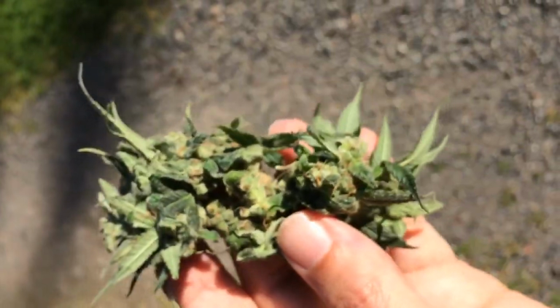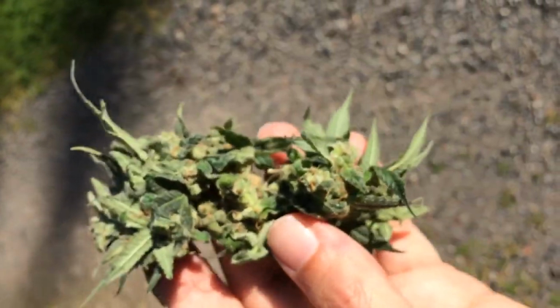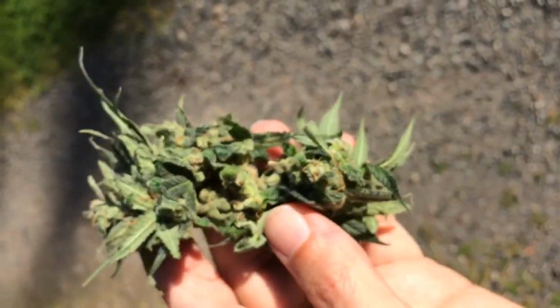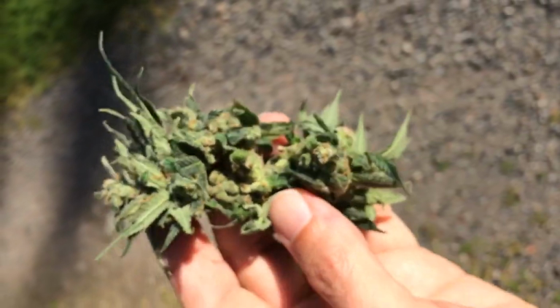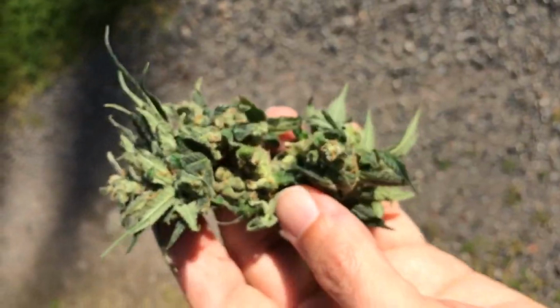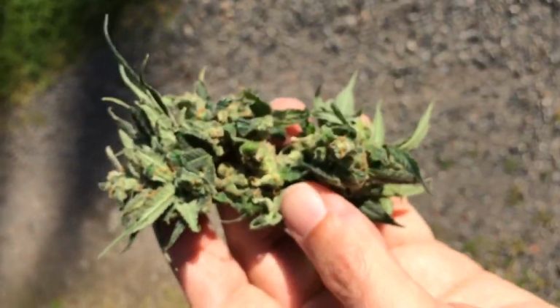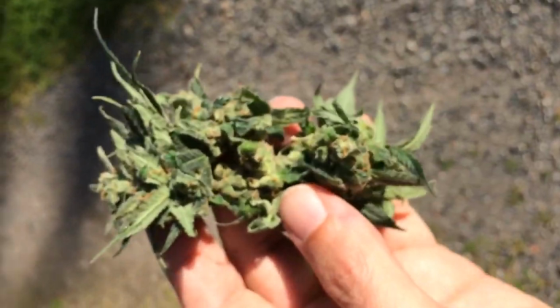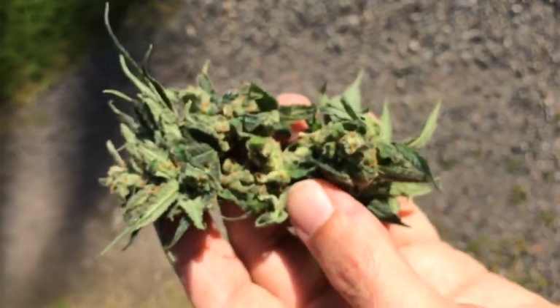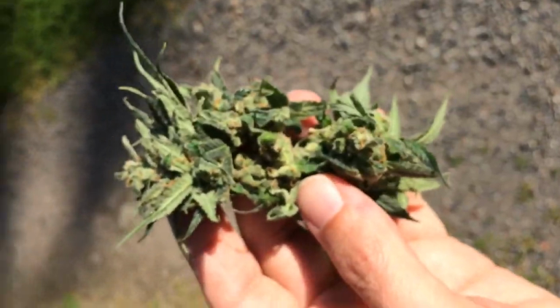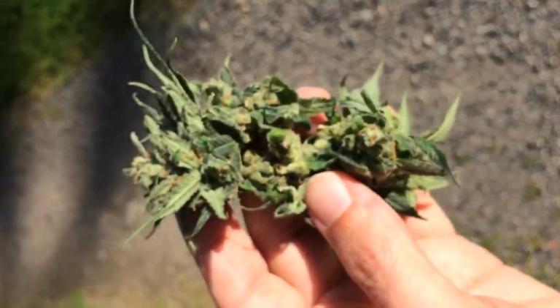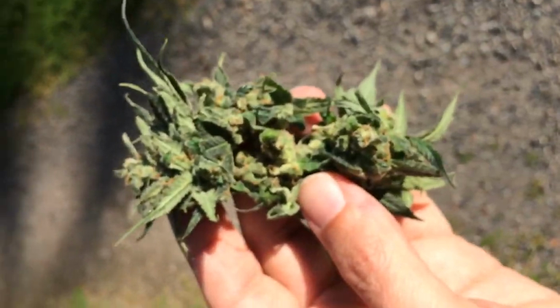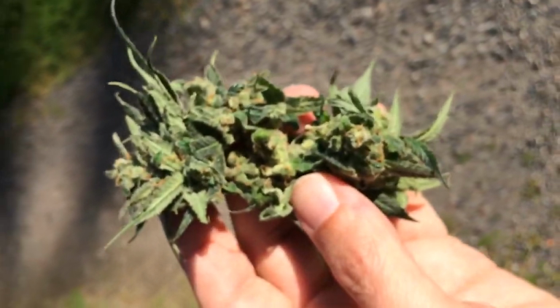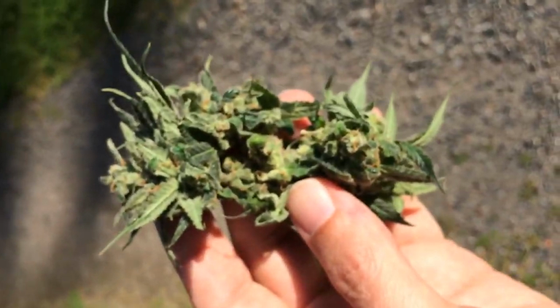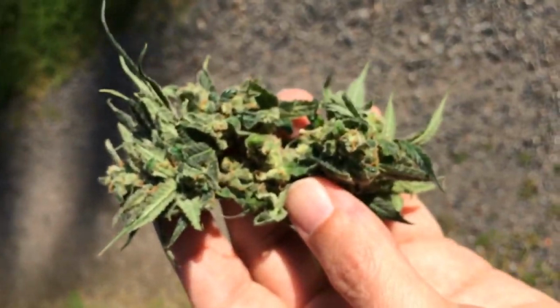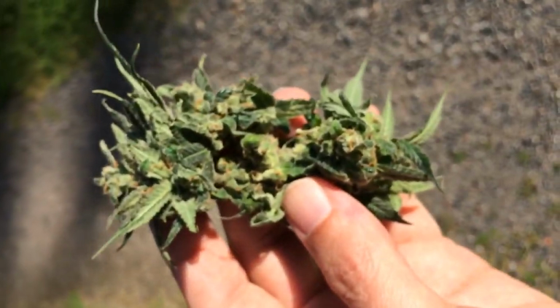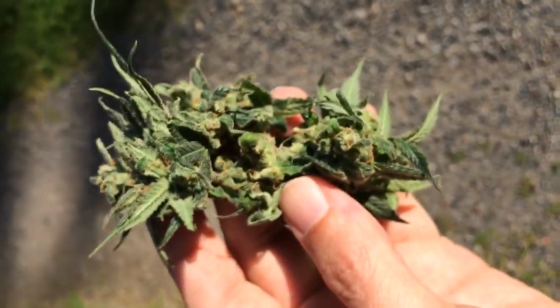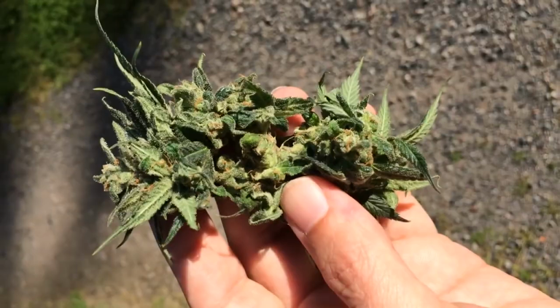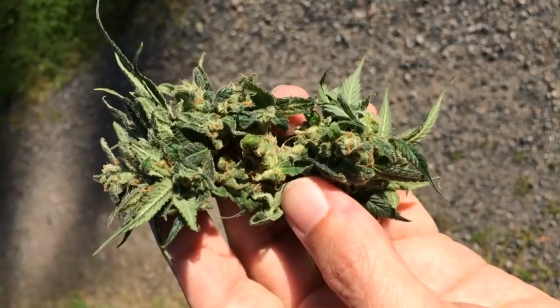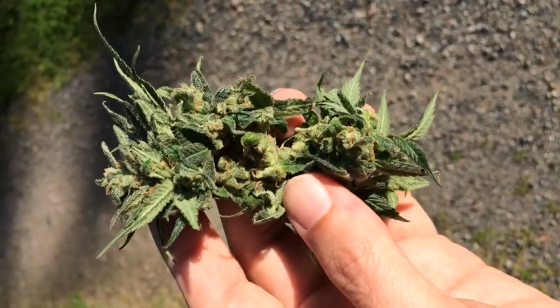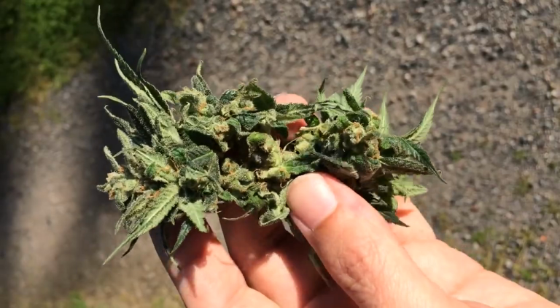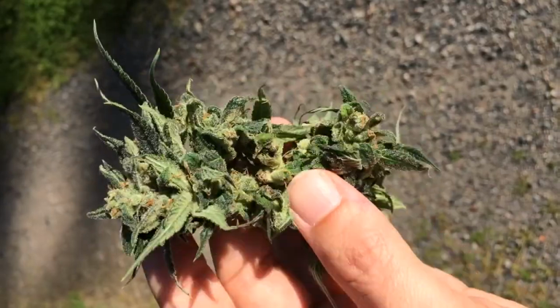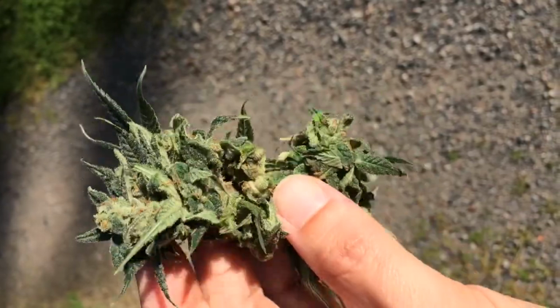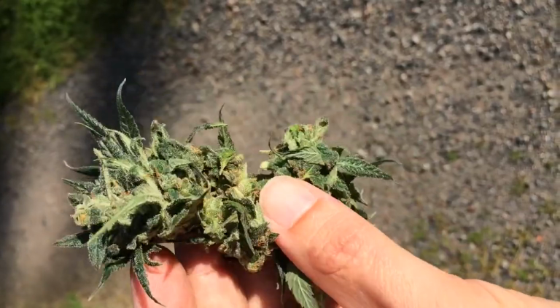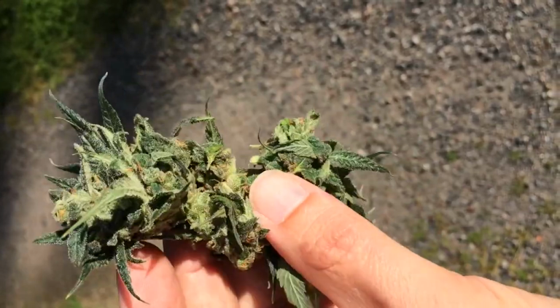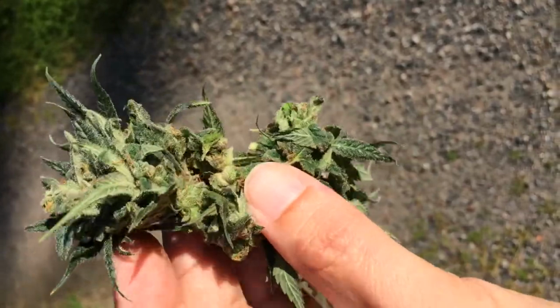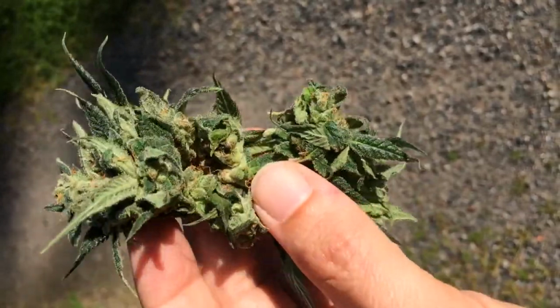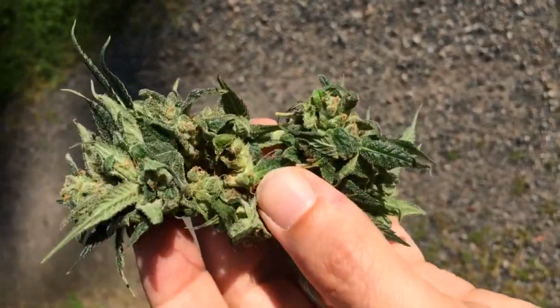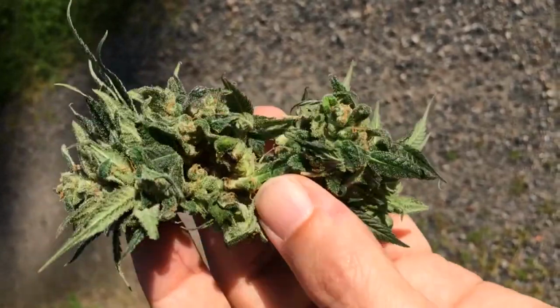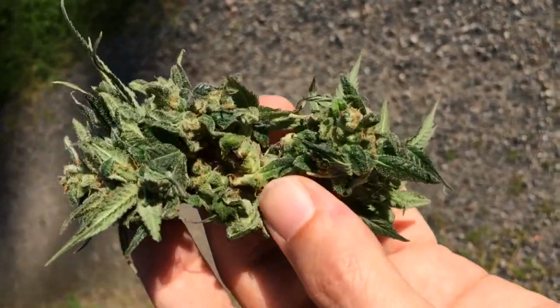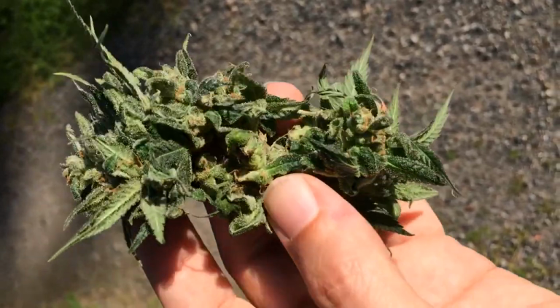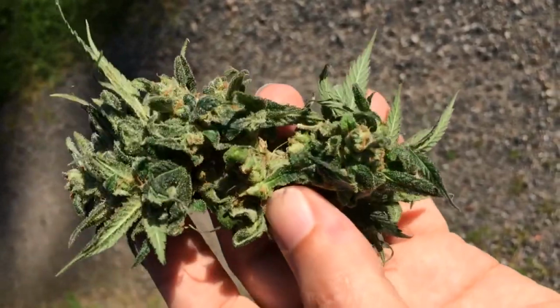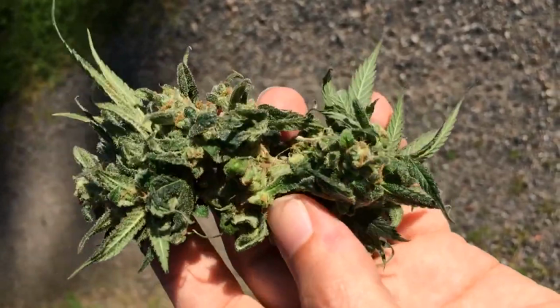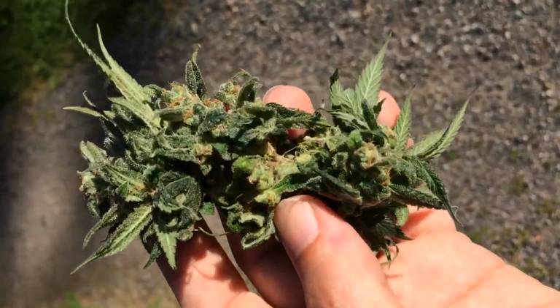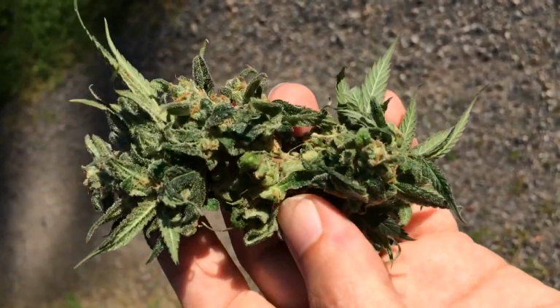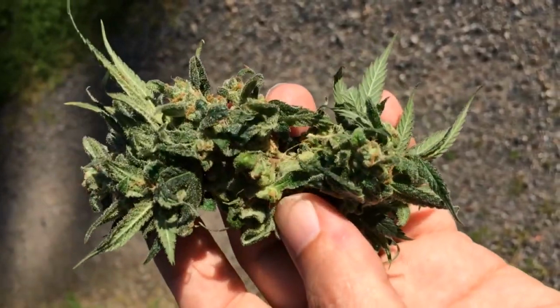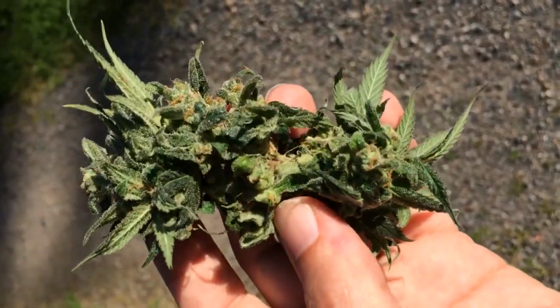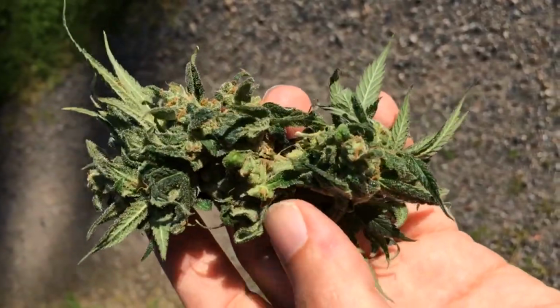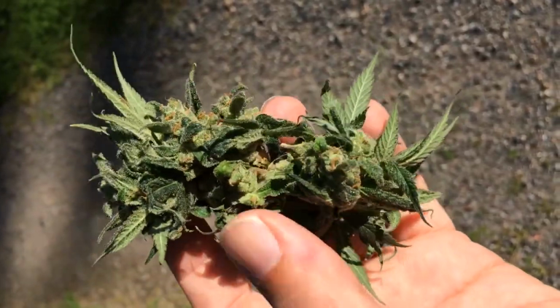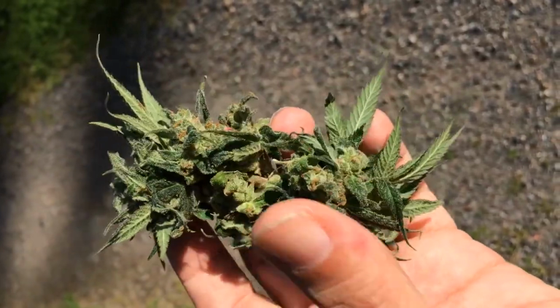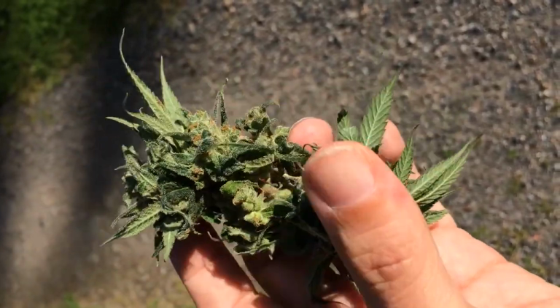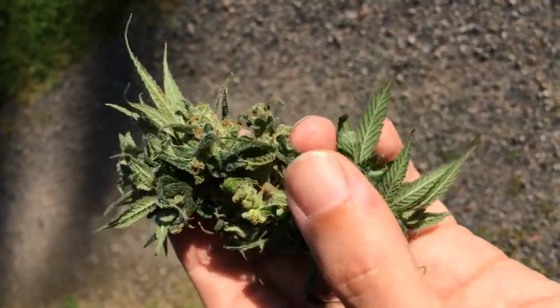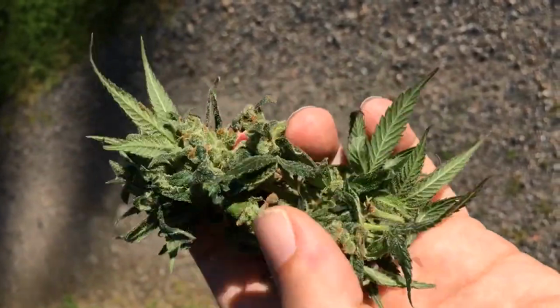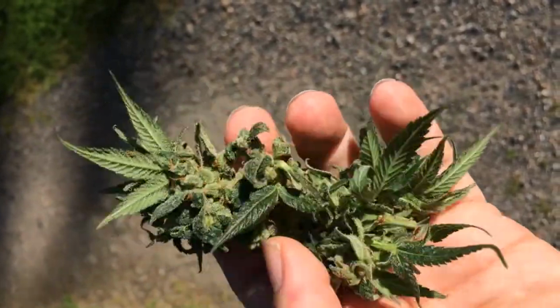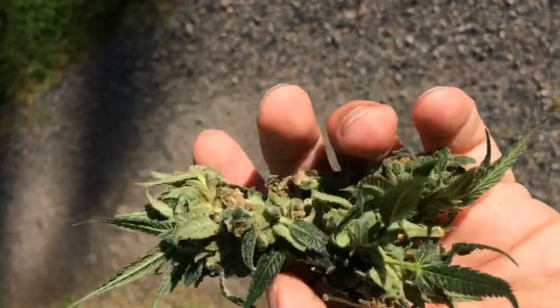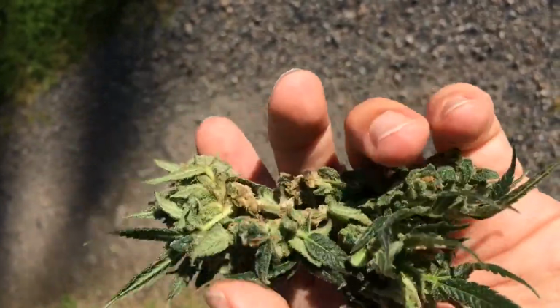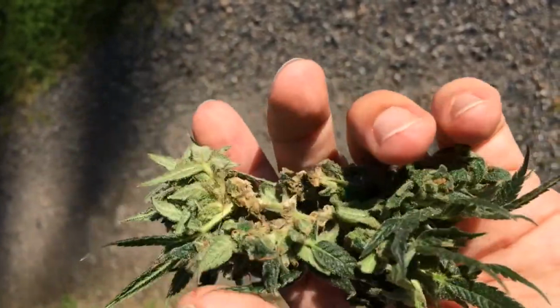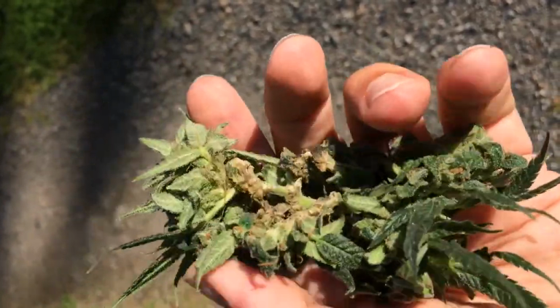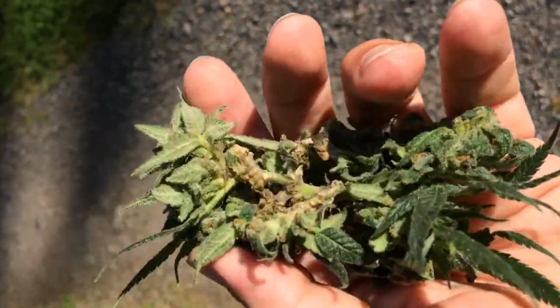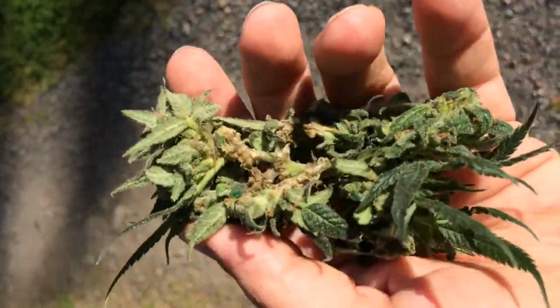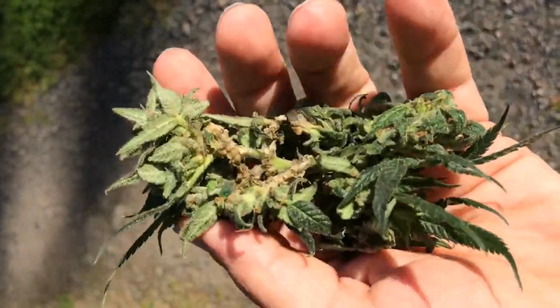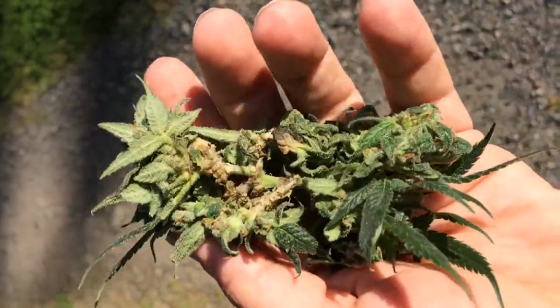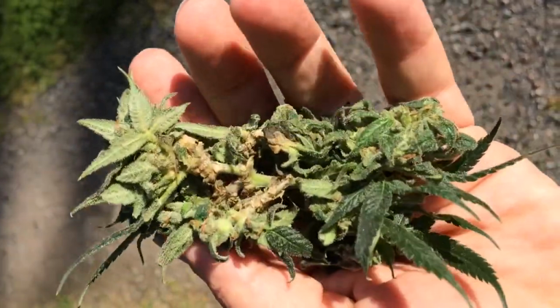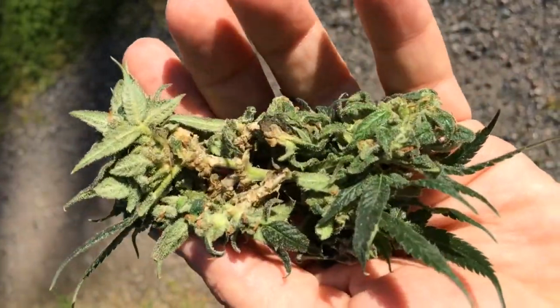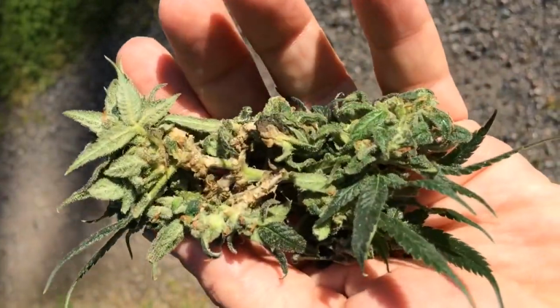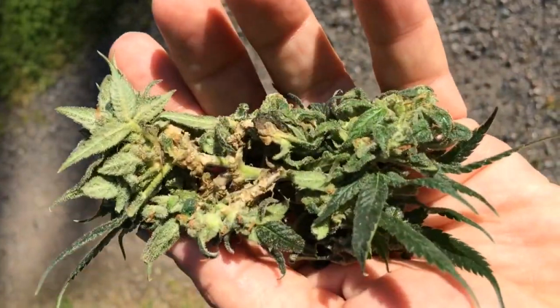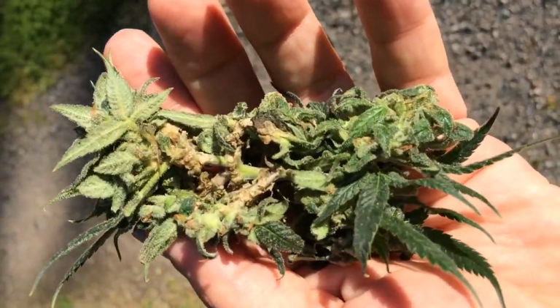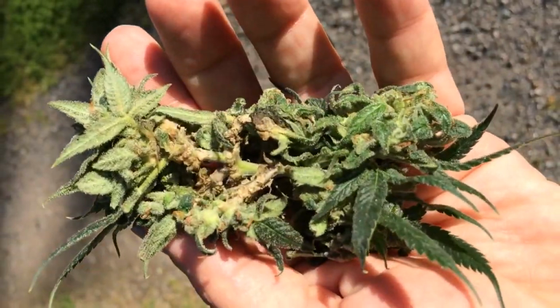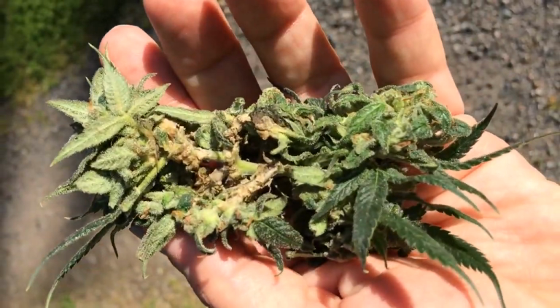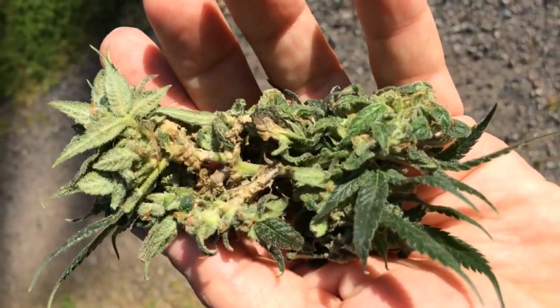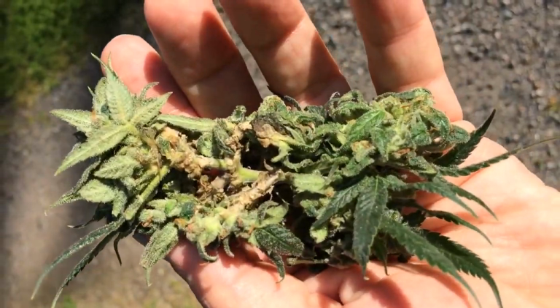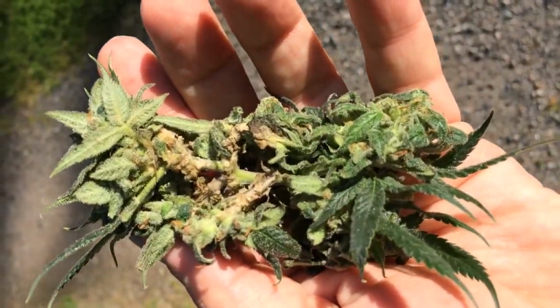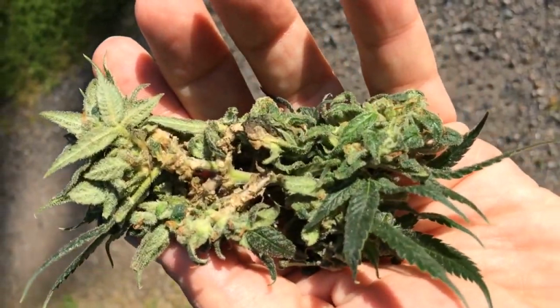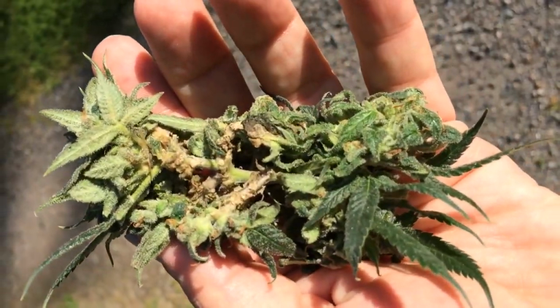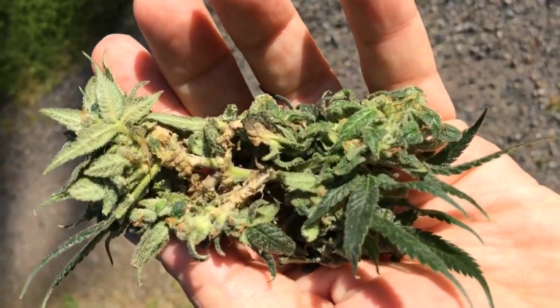So anyway, moldy flower is not something that a lot of folks see on the consumer end. Just wanted to show you moldy weed.